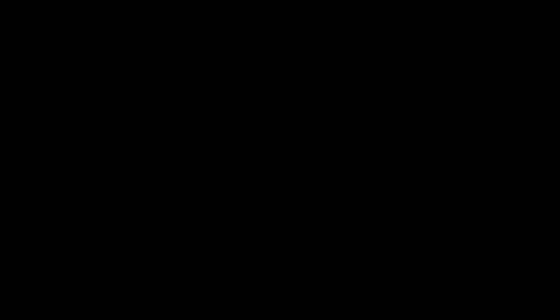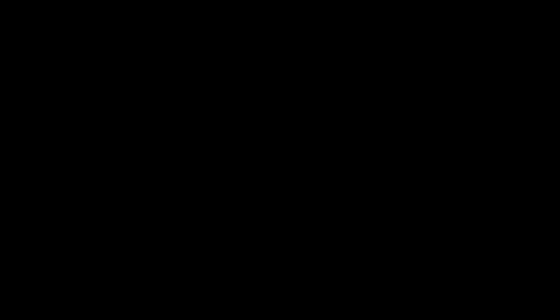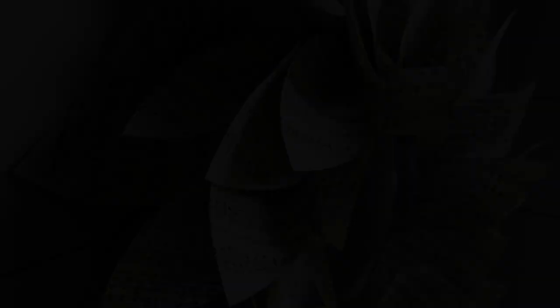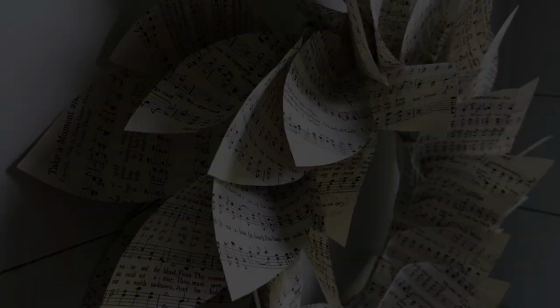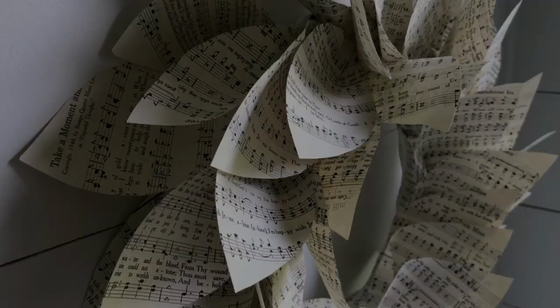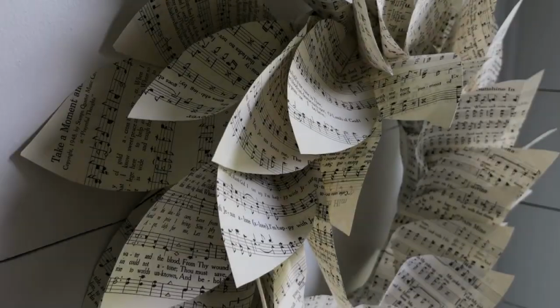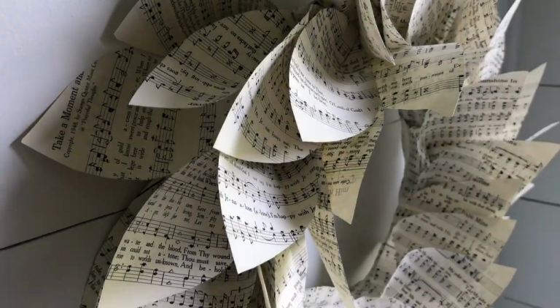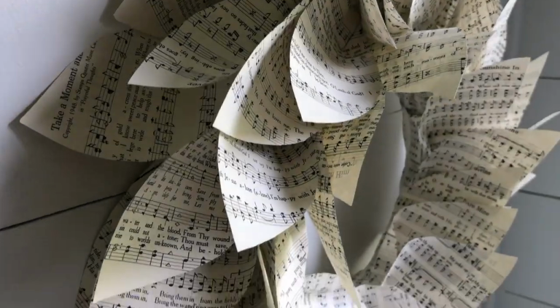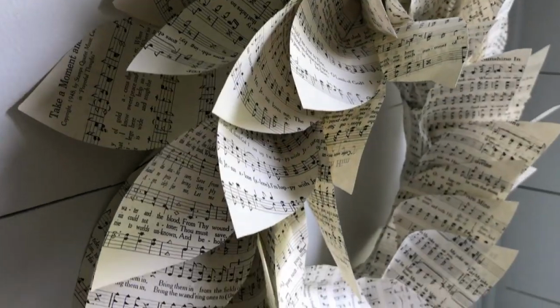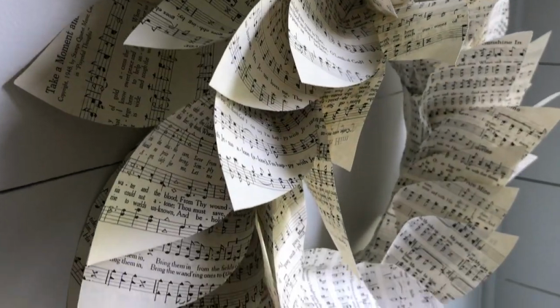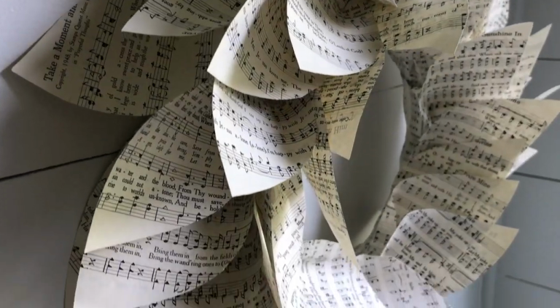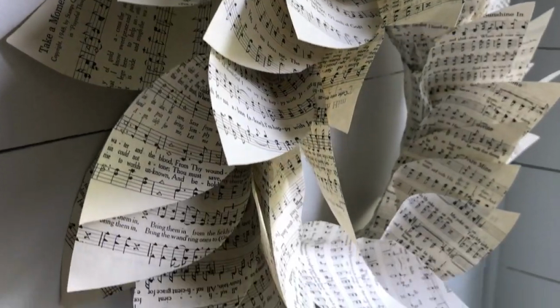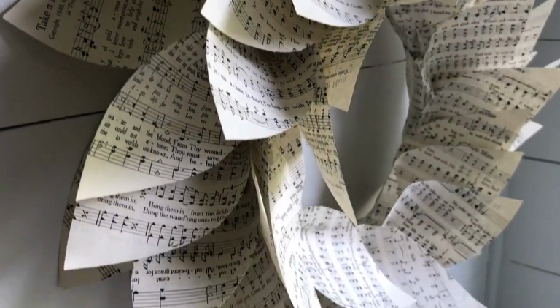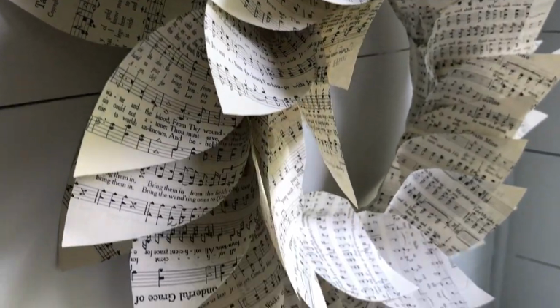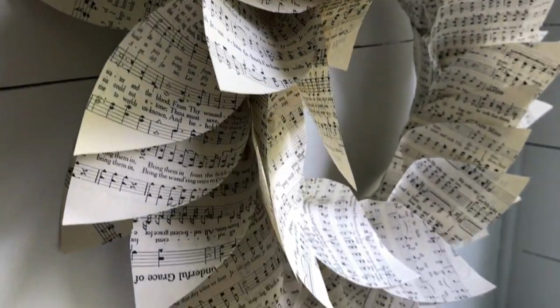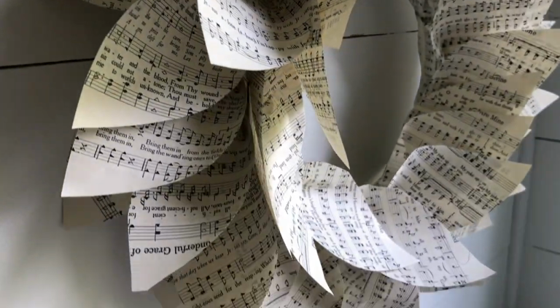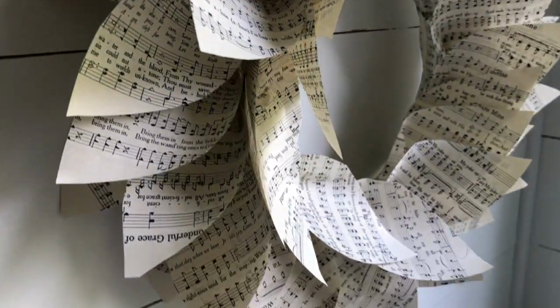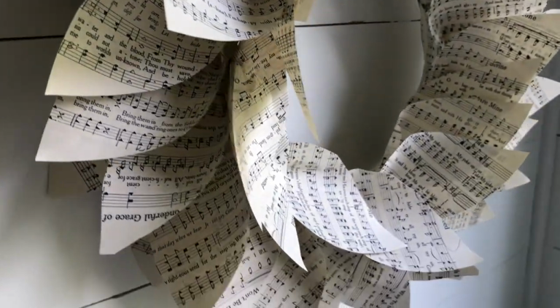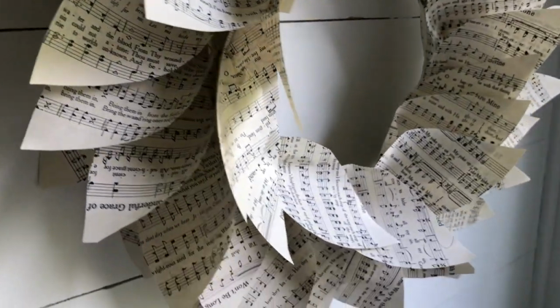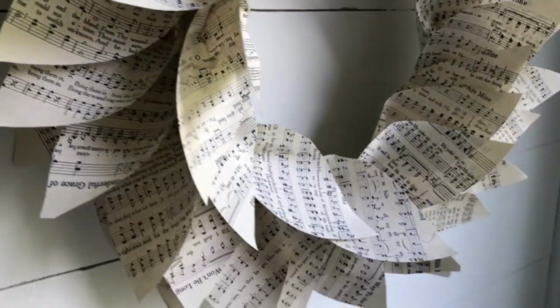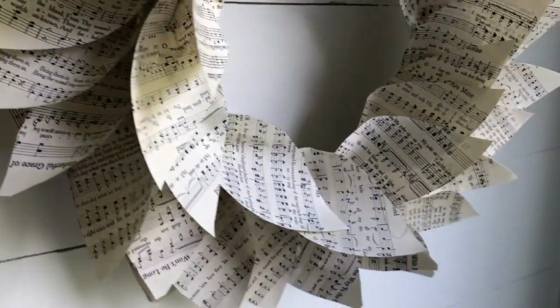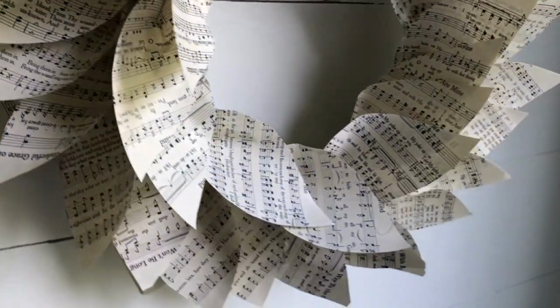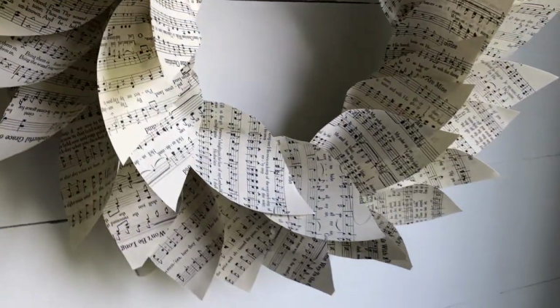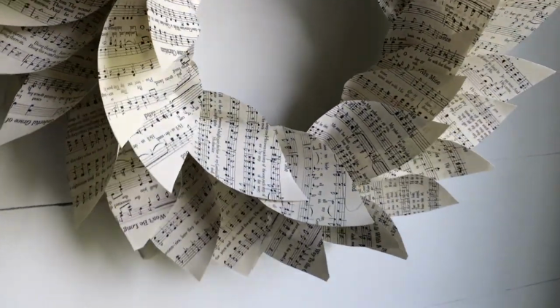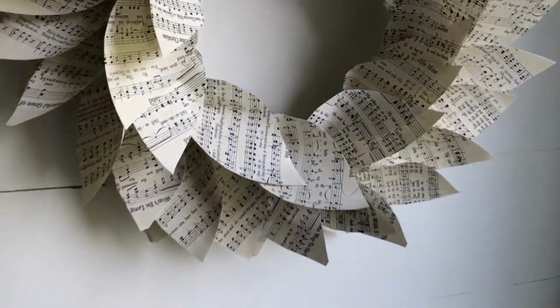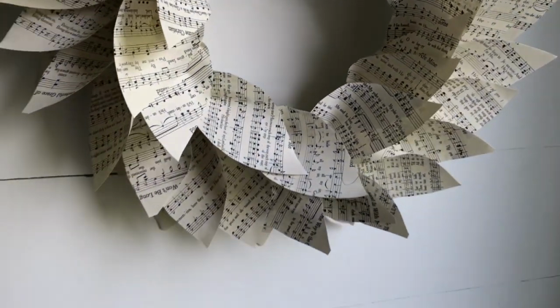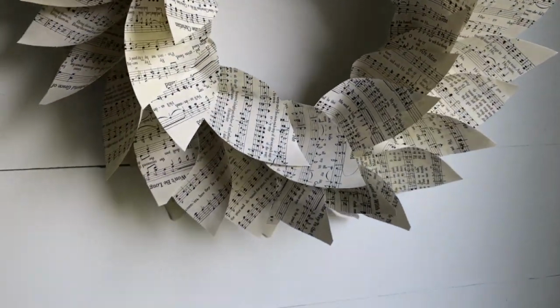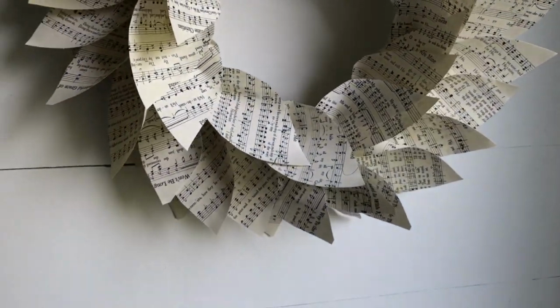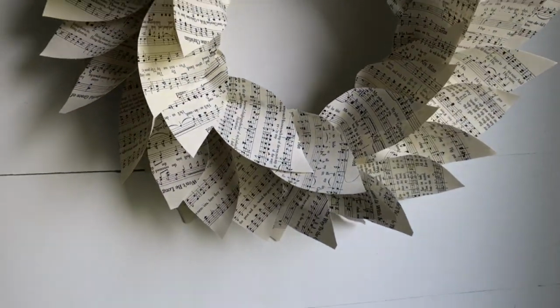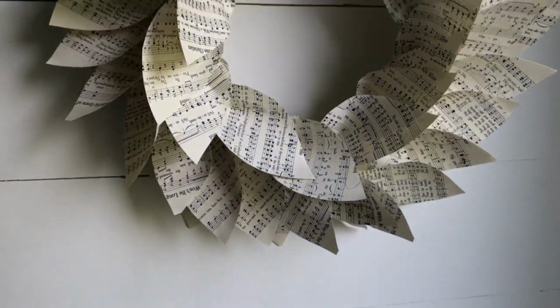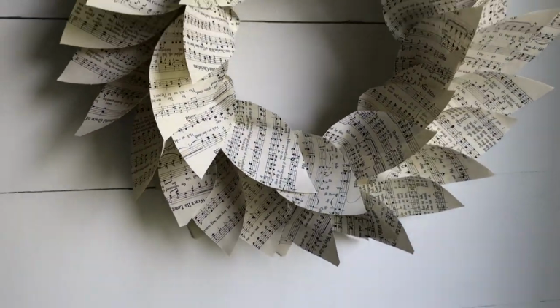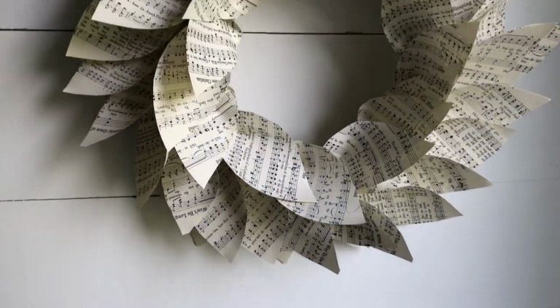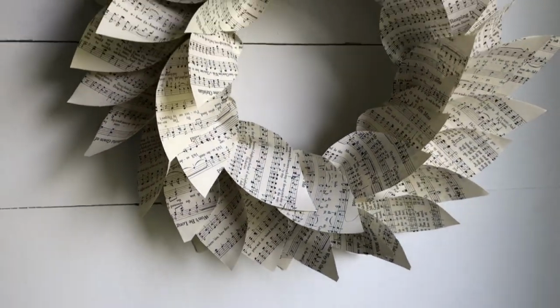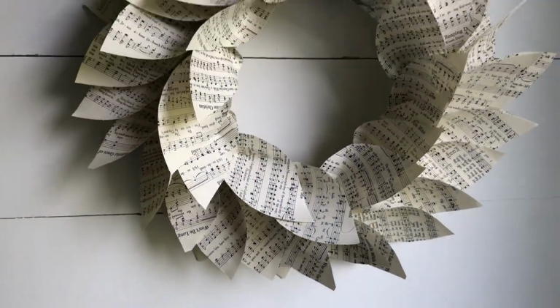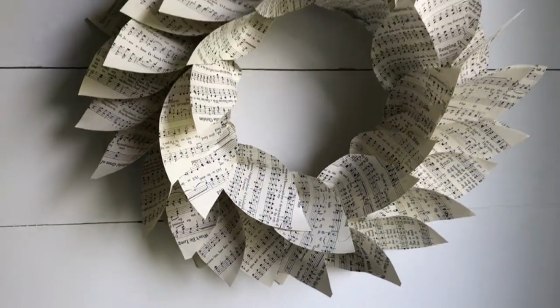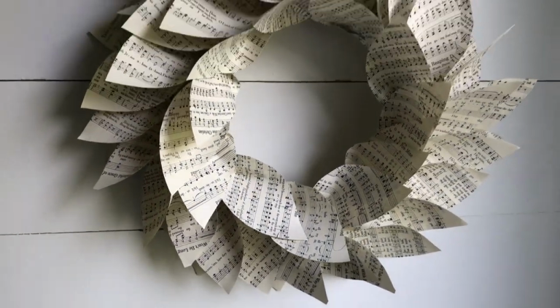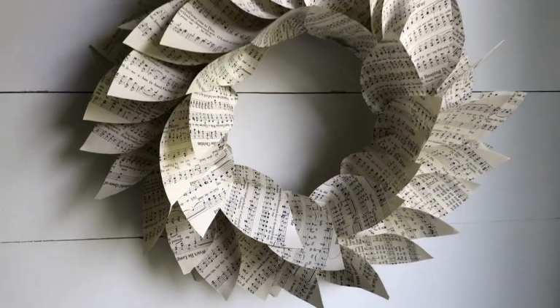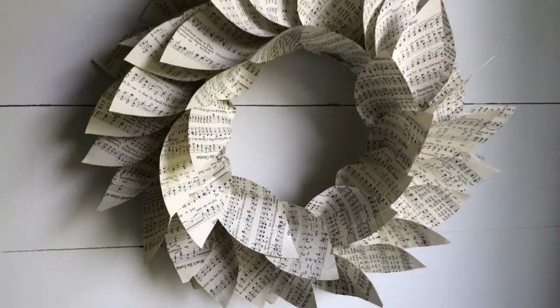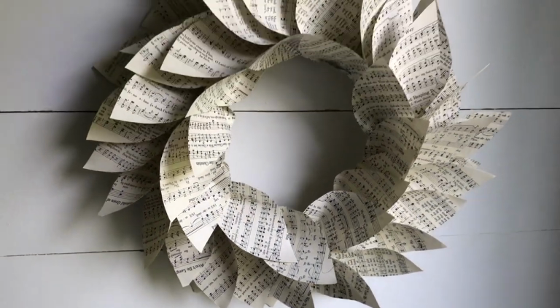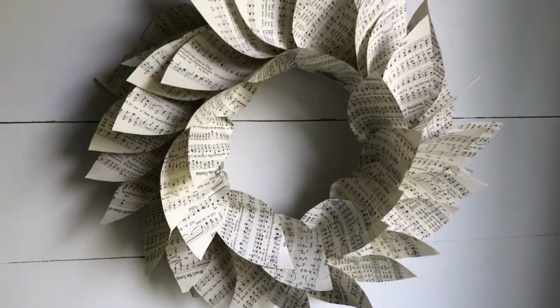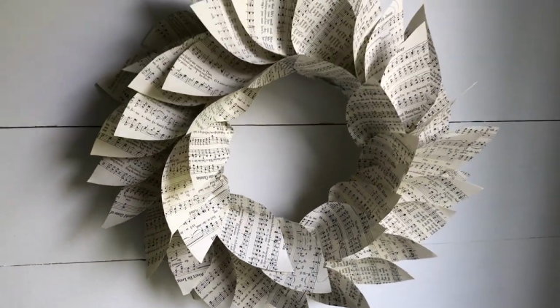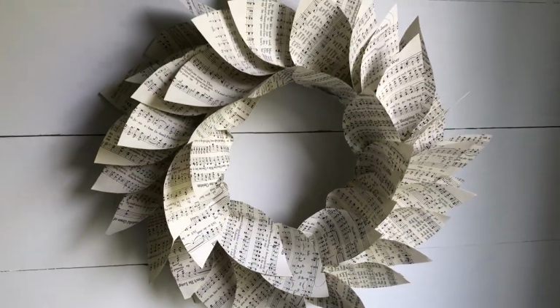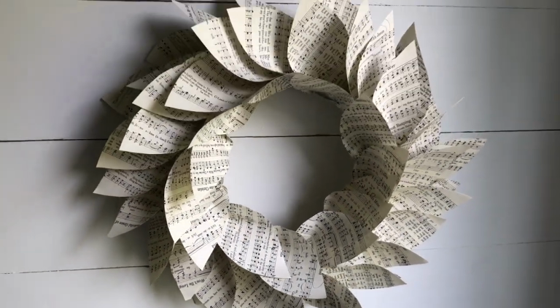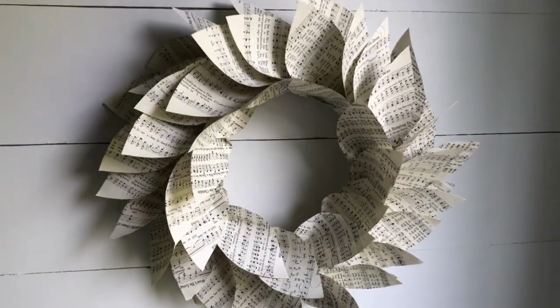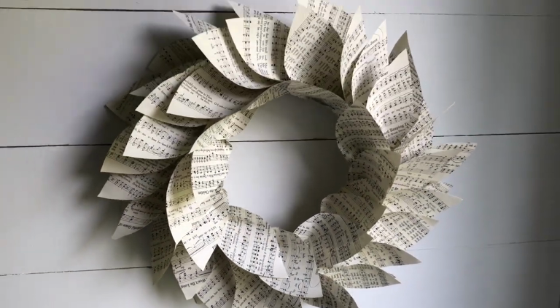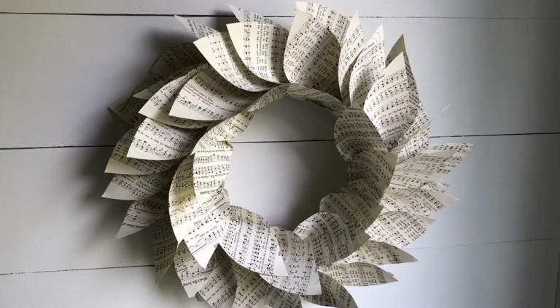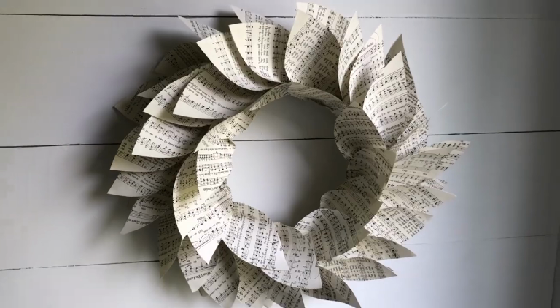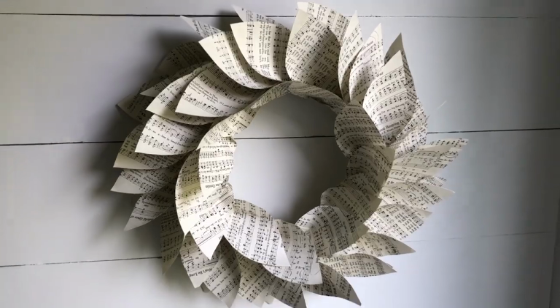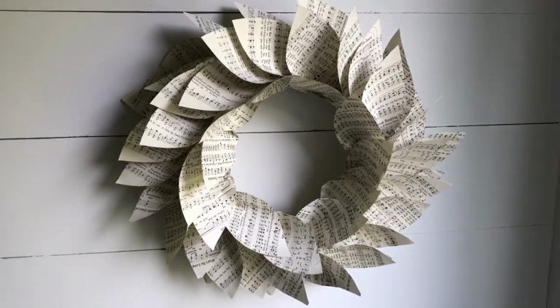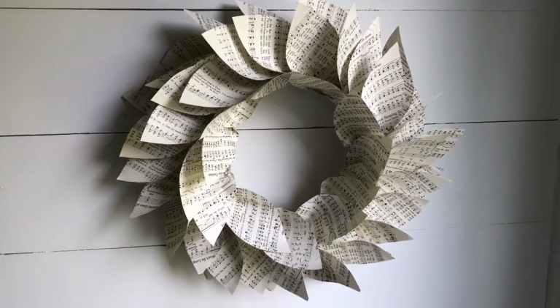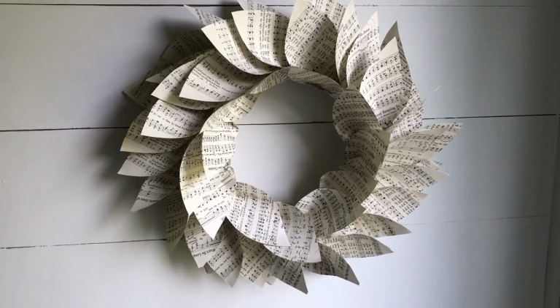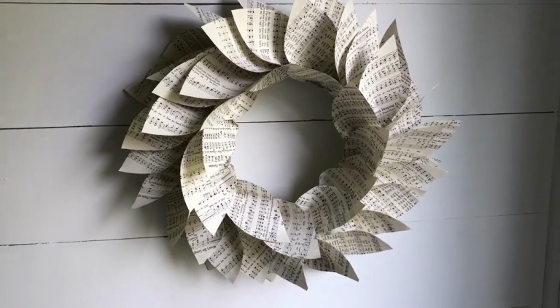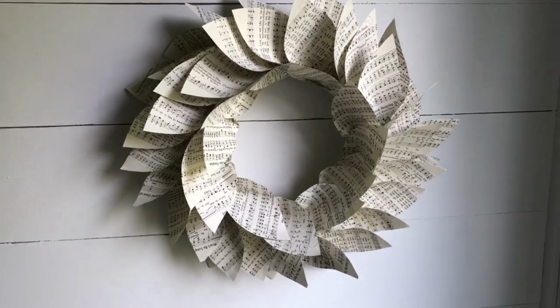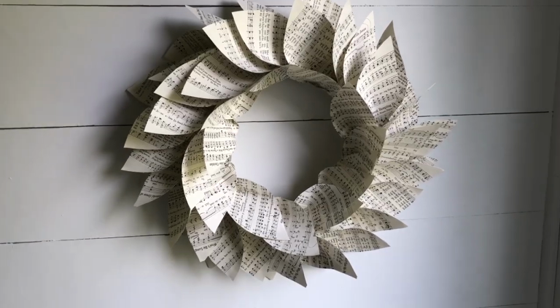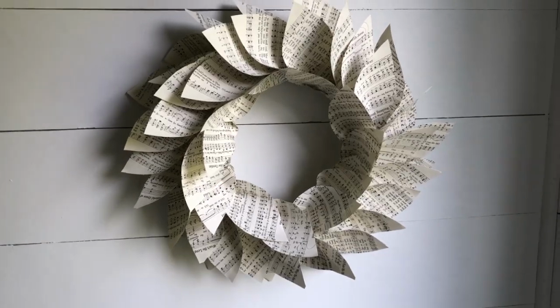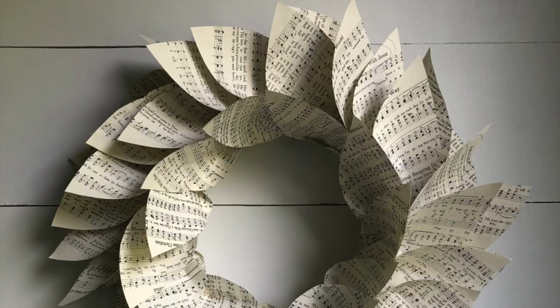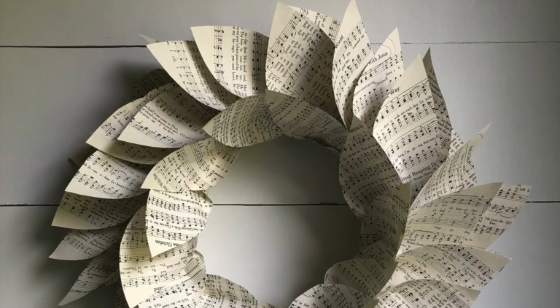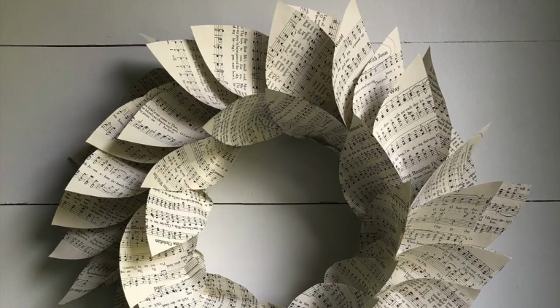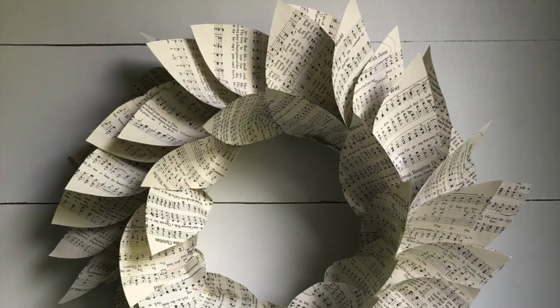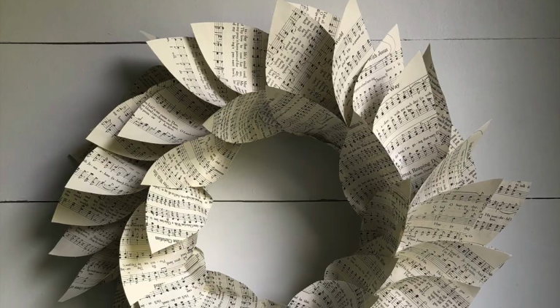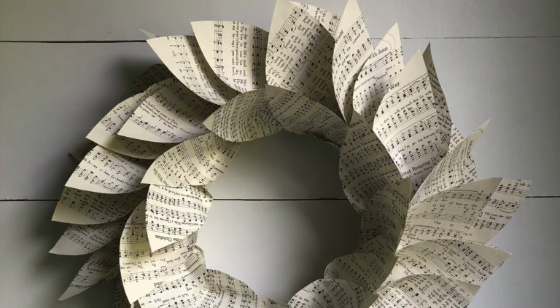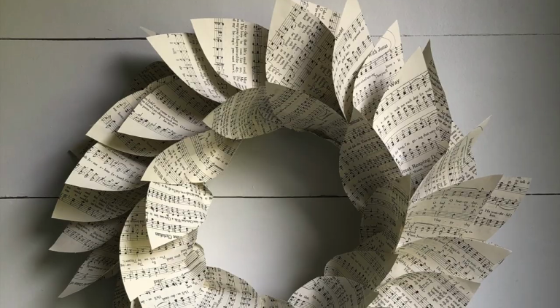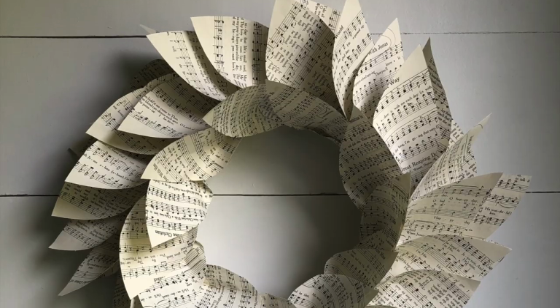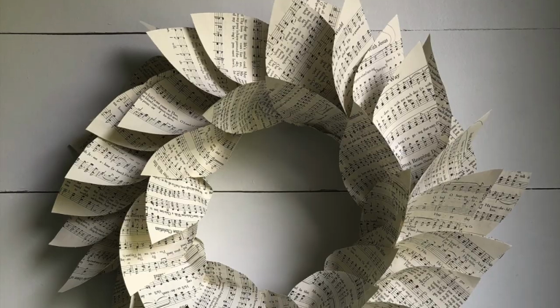So here it is. I really like the look of this old music sheets and I think it's a super cute wreath and it only cost a dollar.